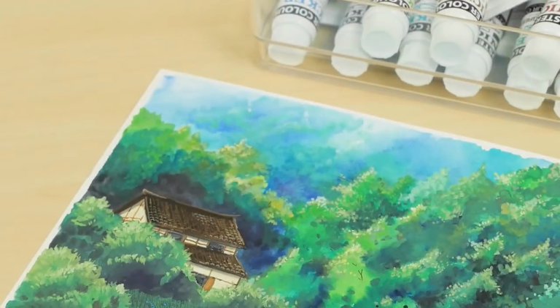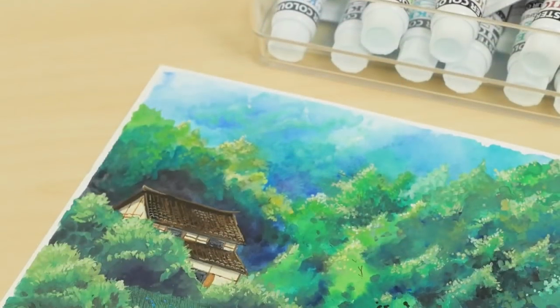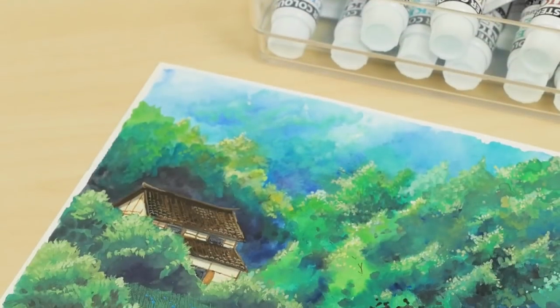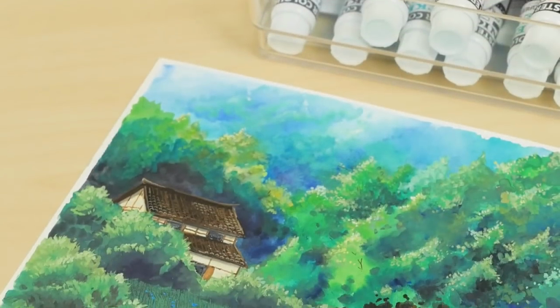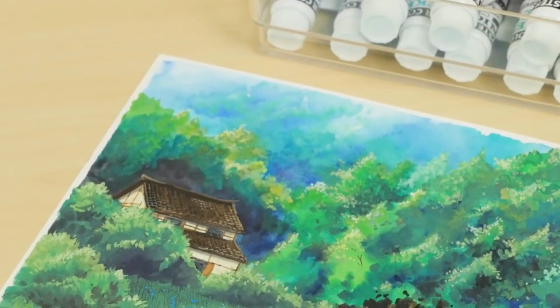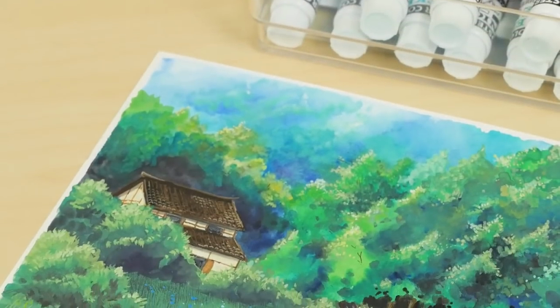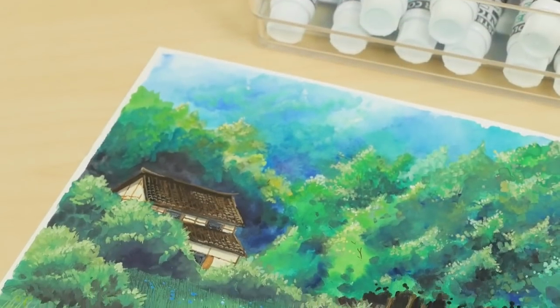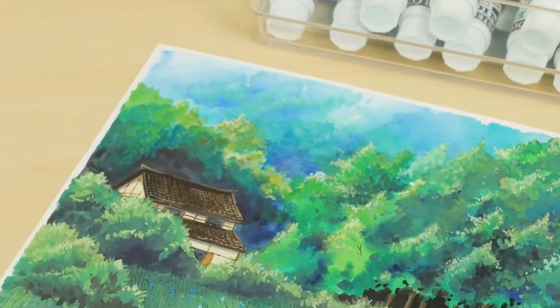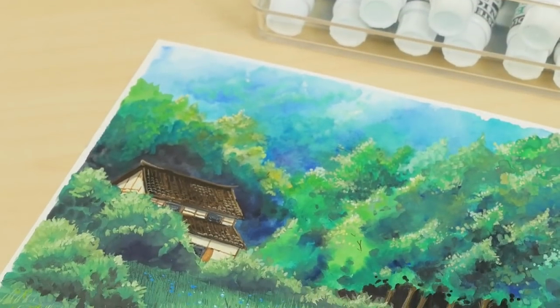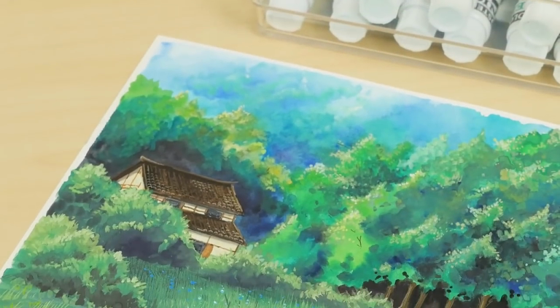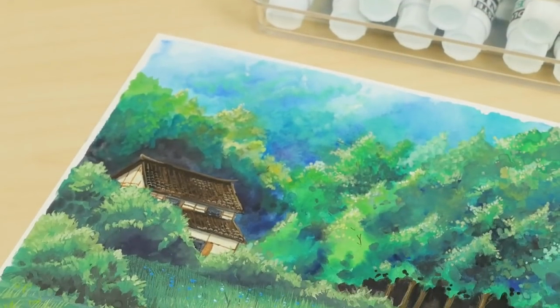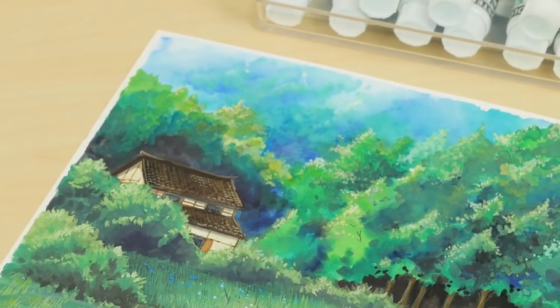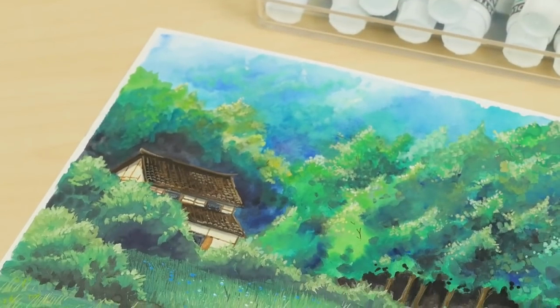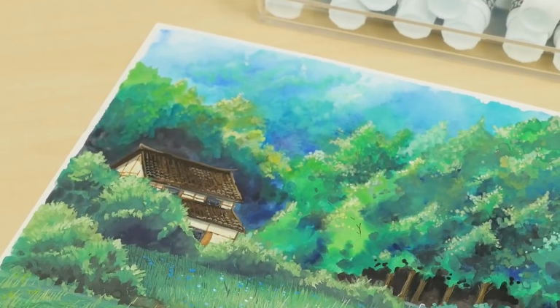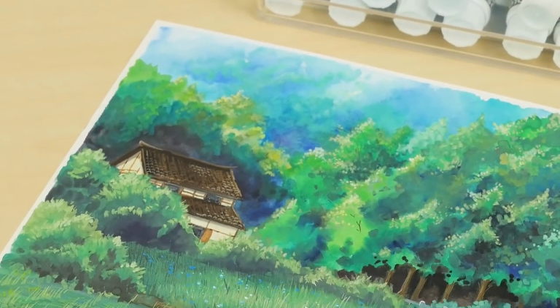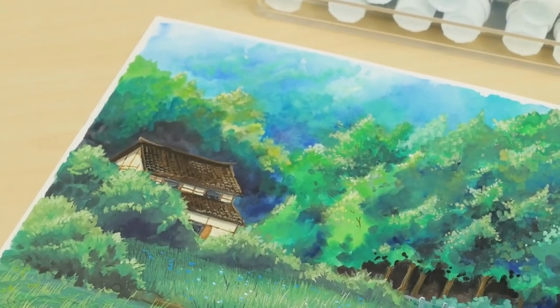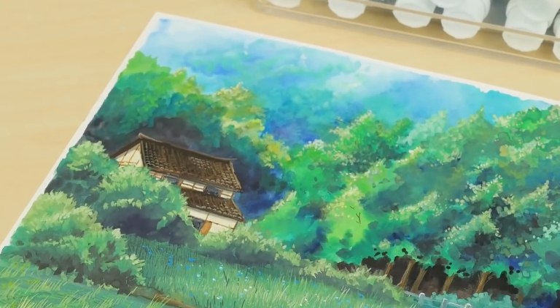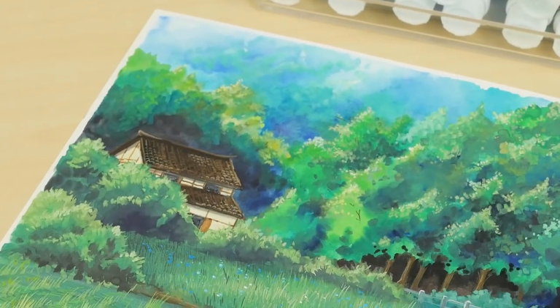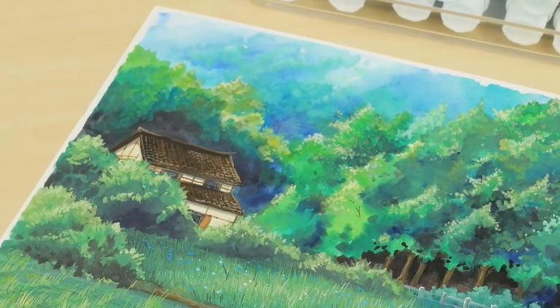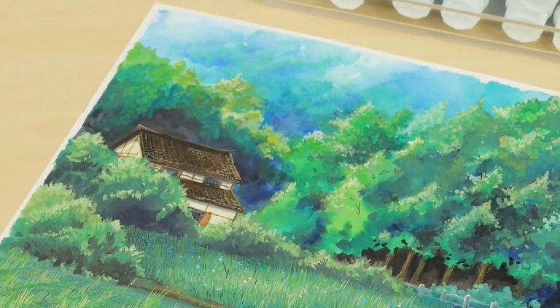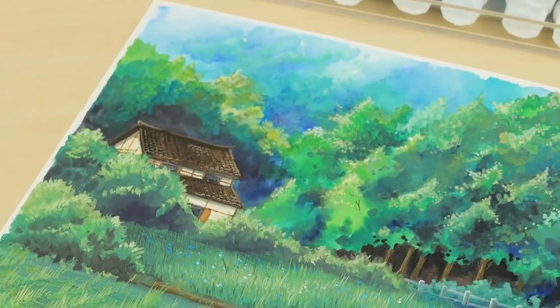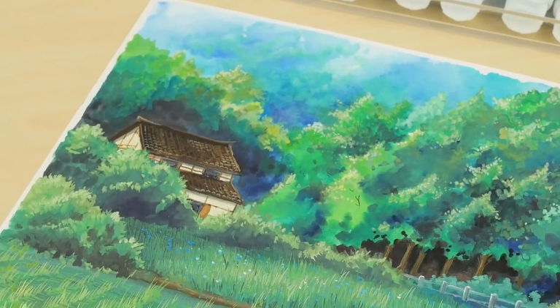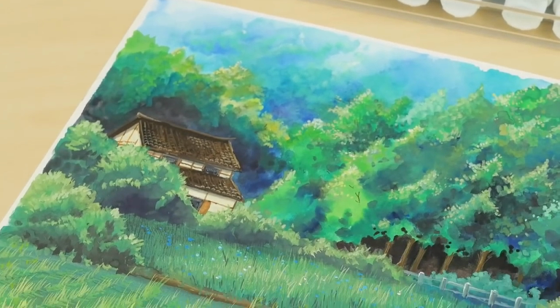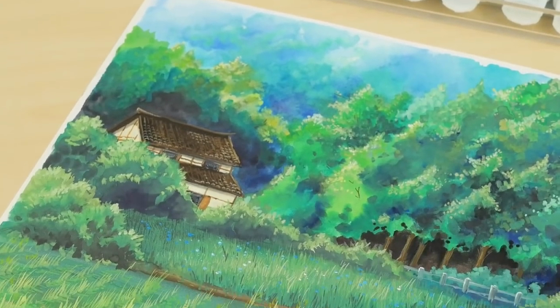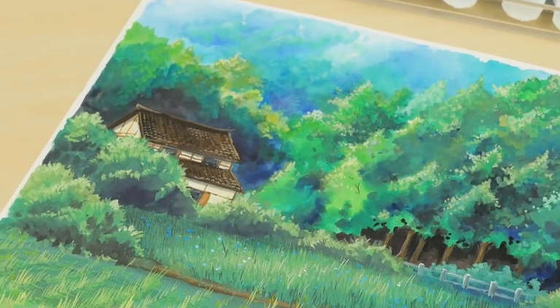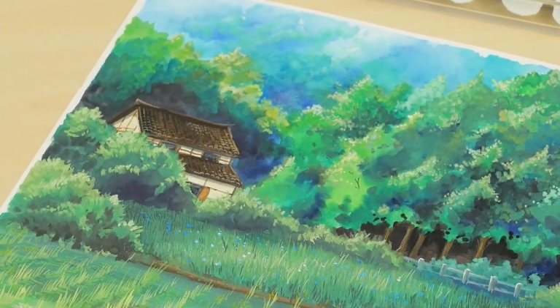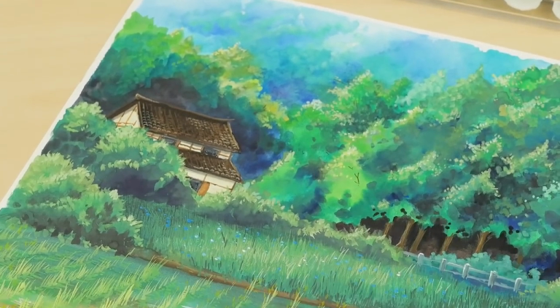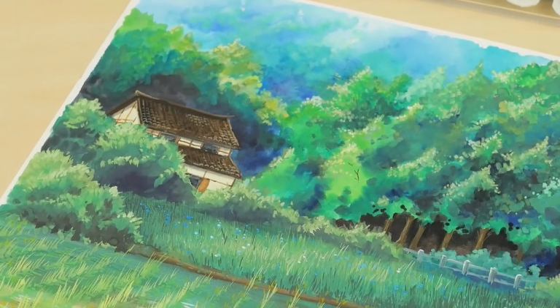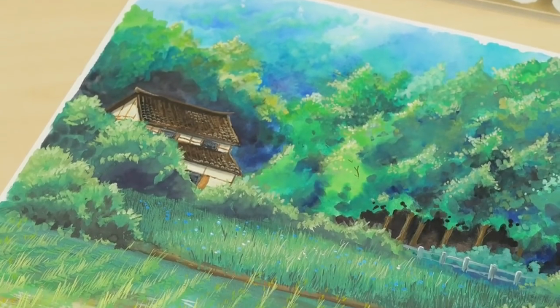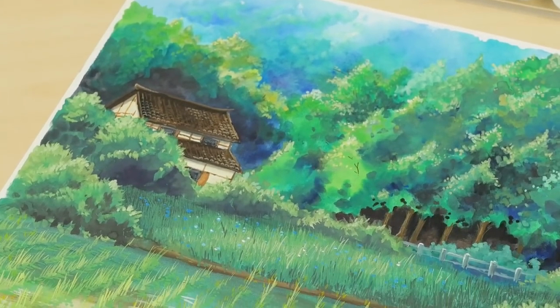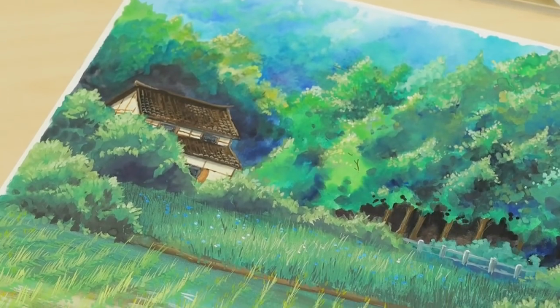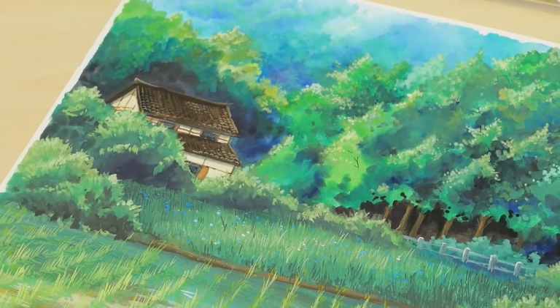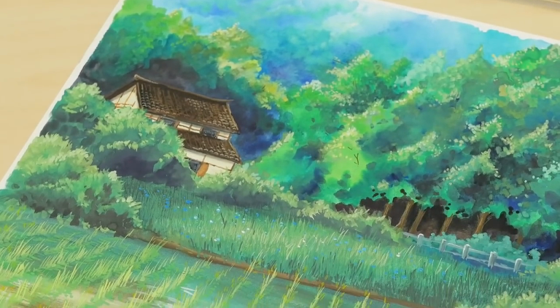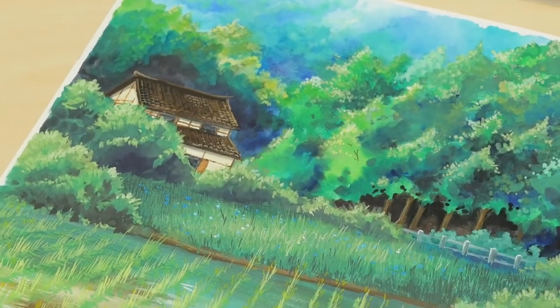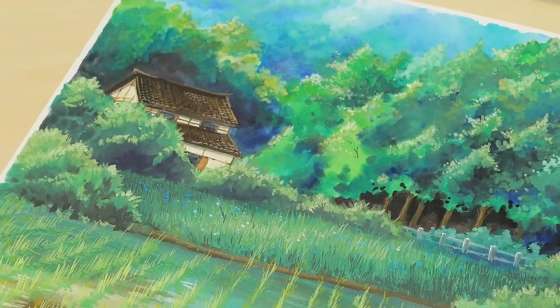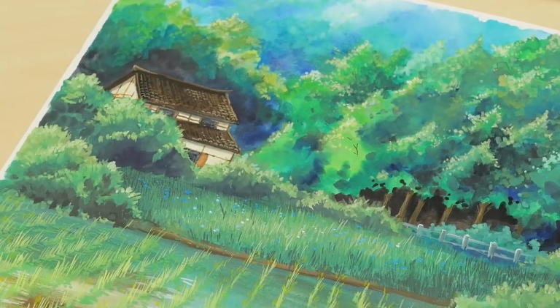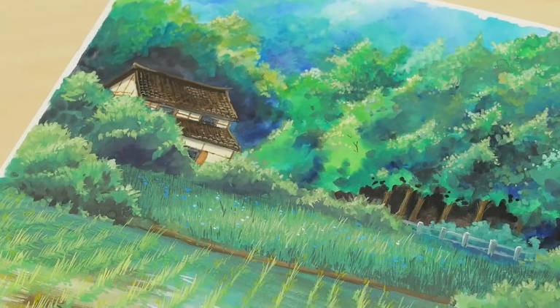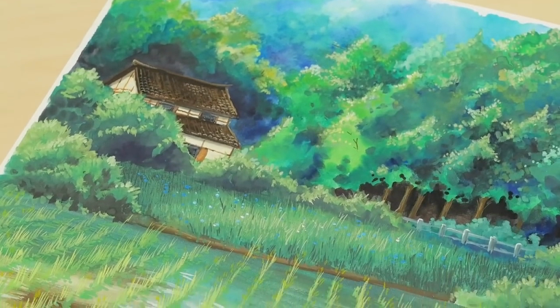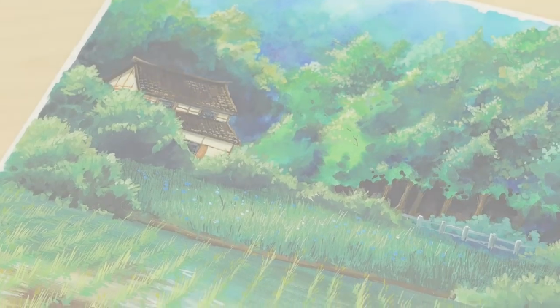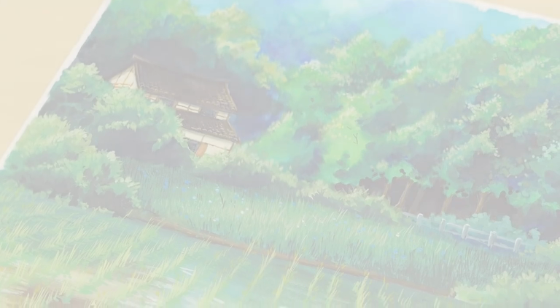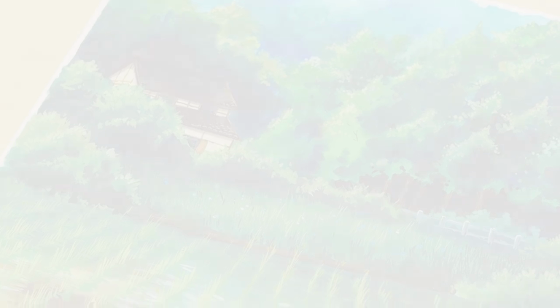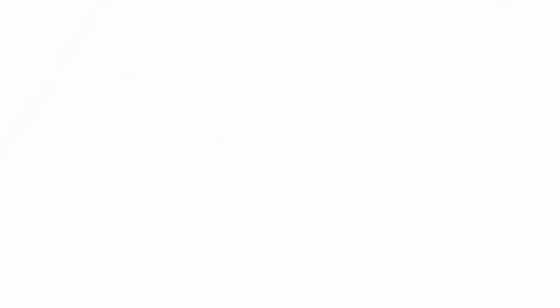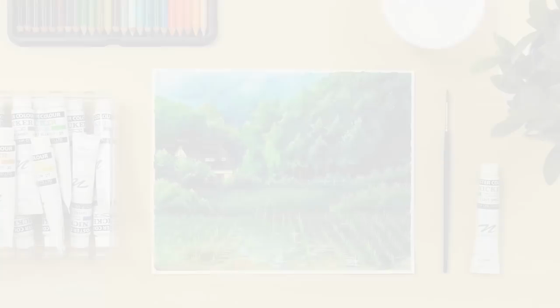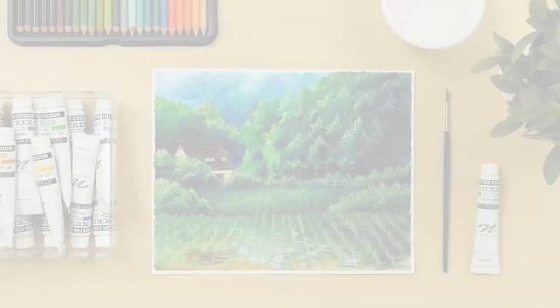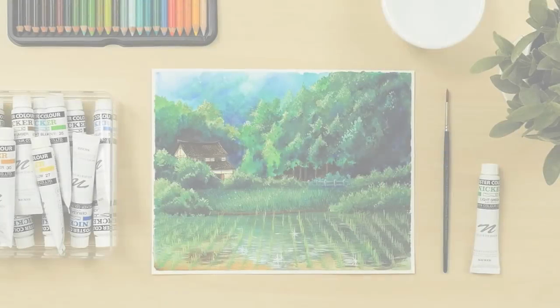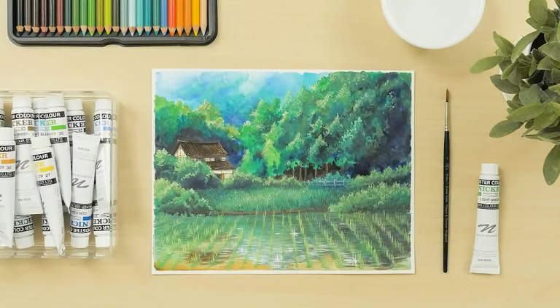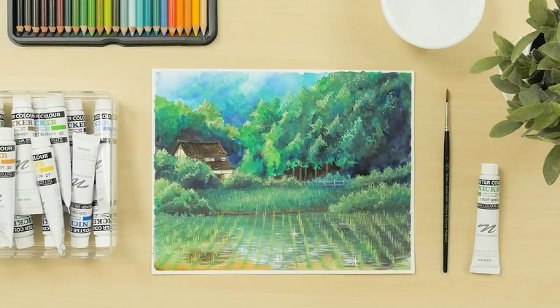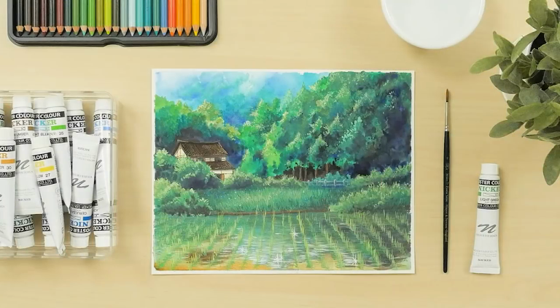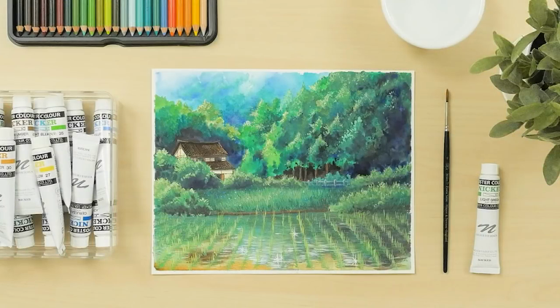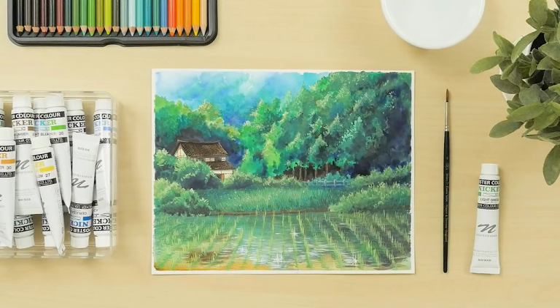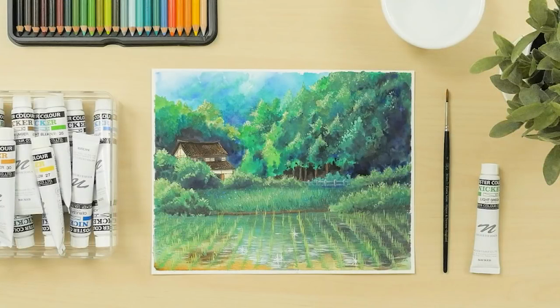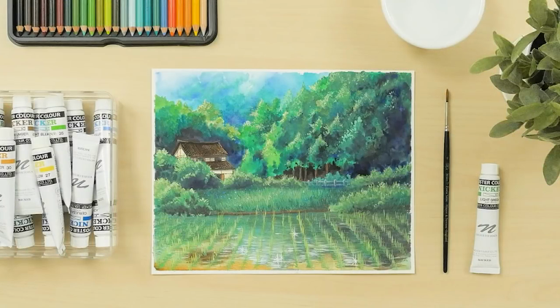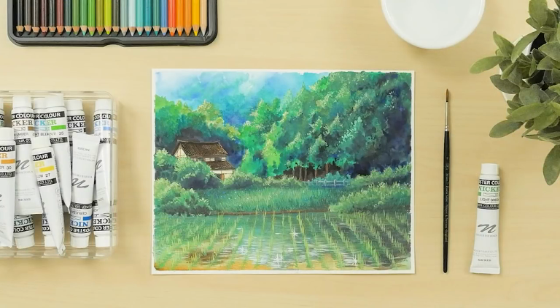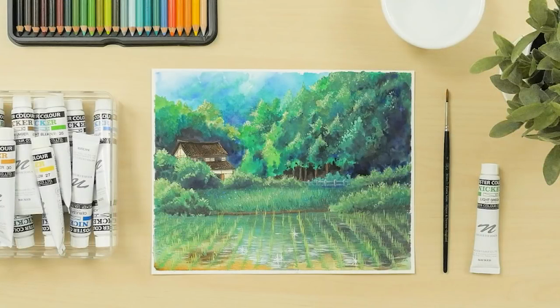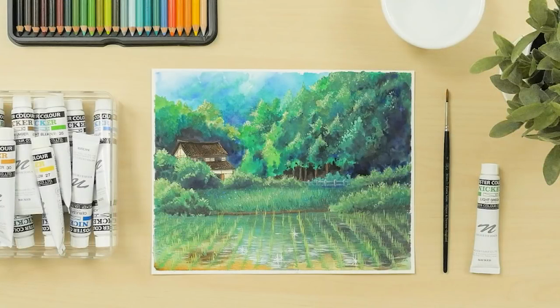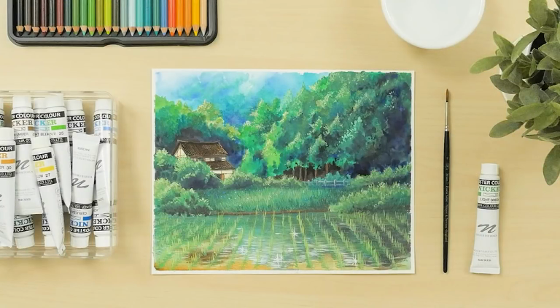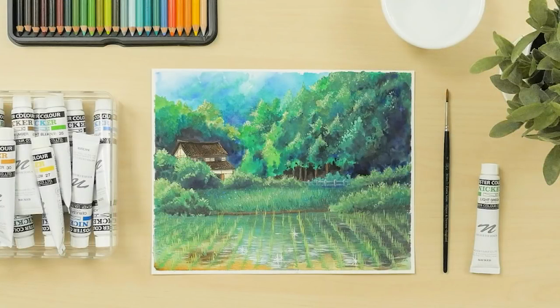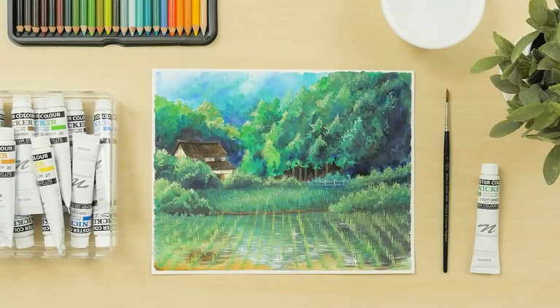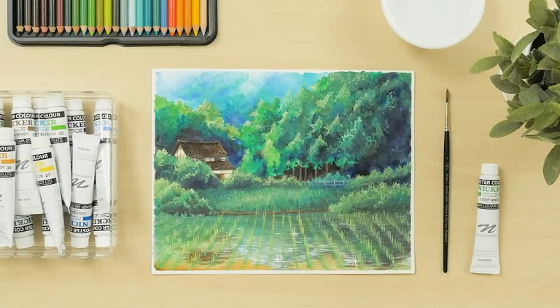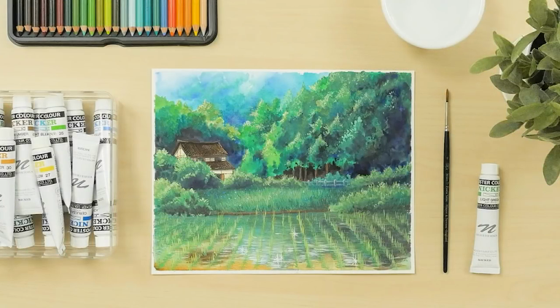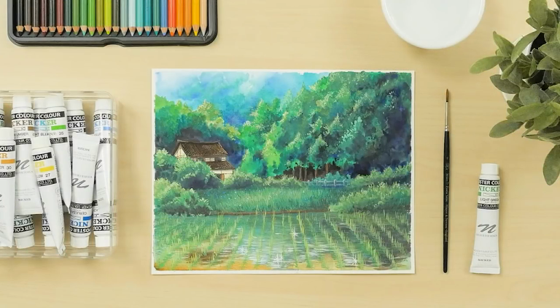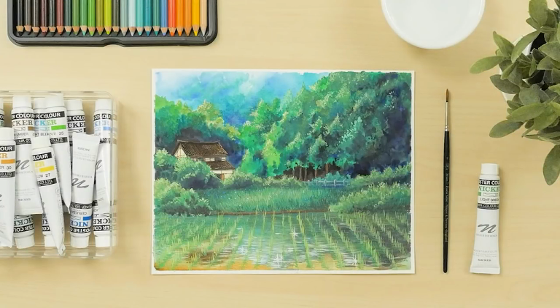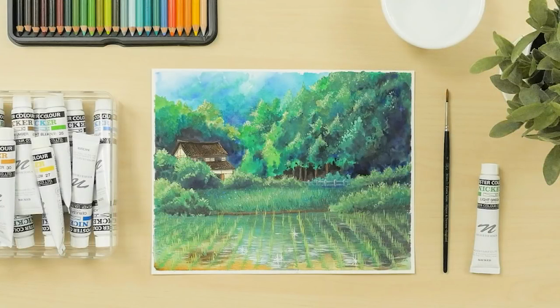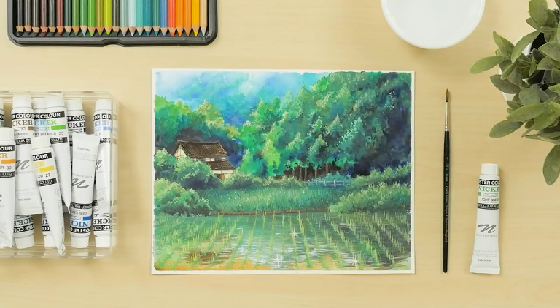Have you tried painting with Nicker poster colors before? You can see all the colors at JetPens.com. Thanks for watching!